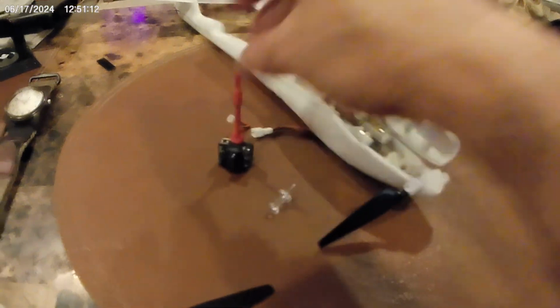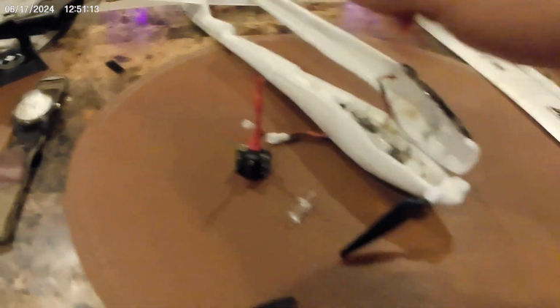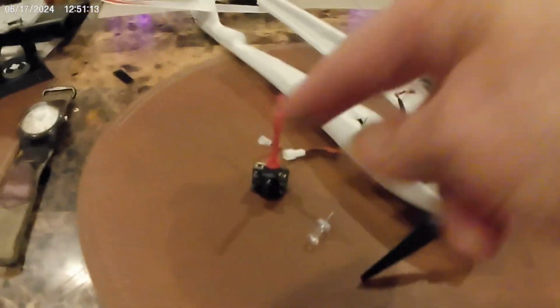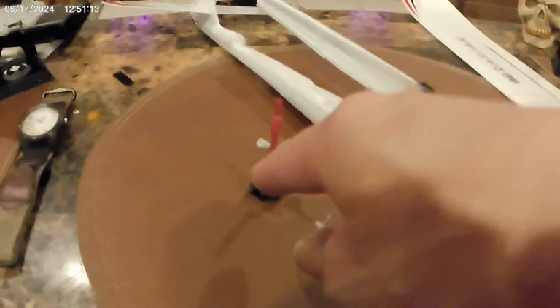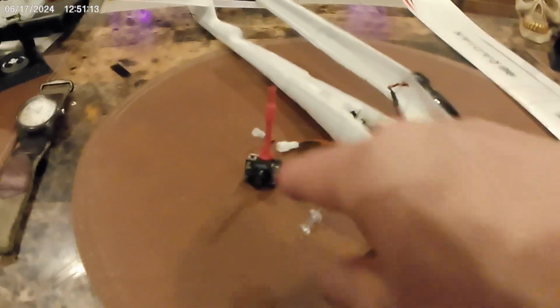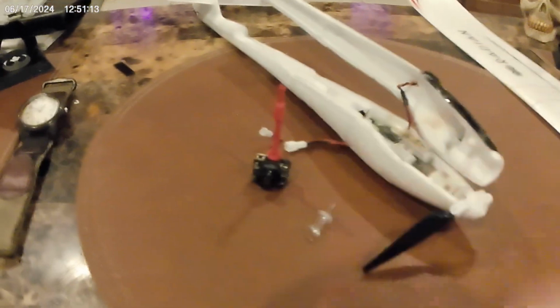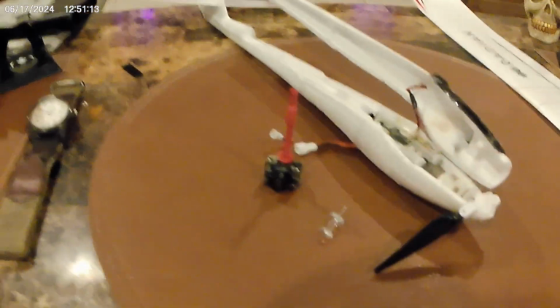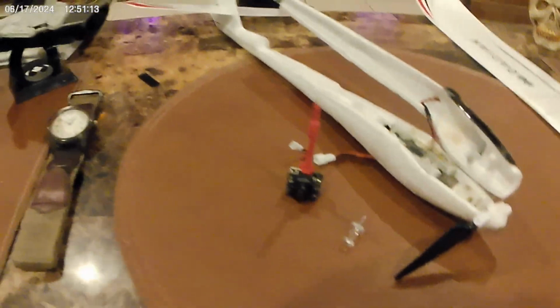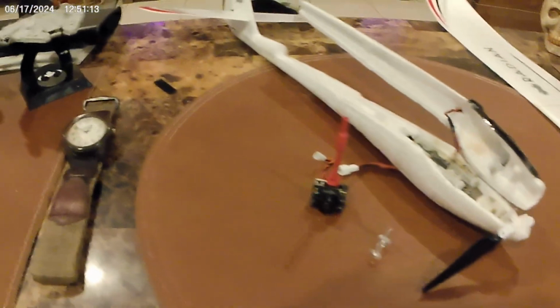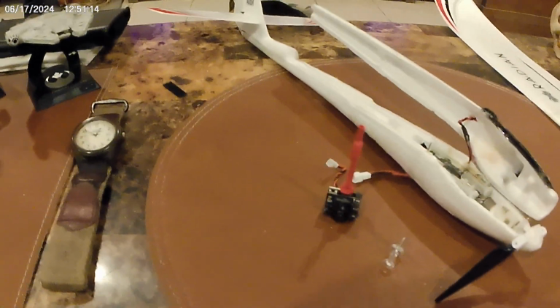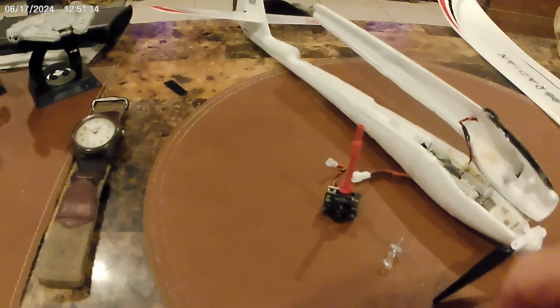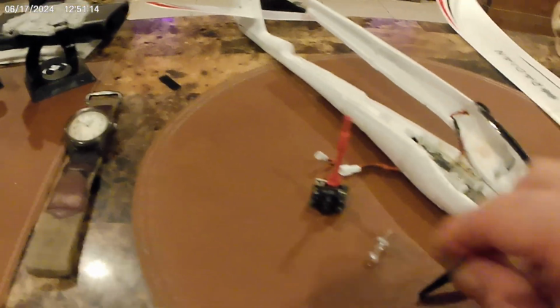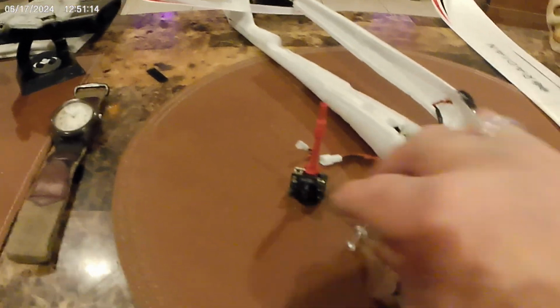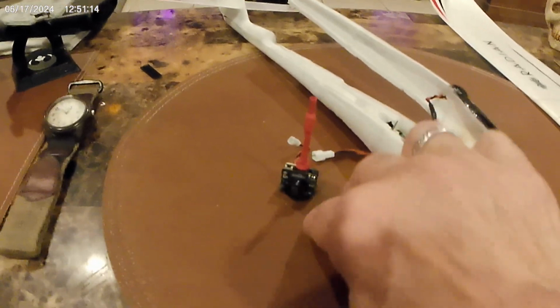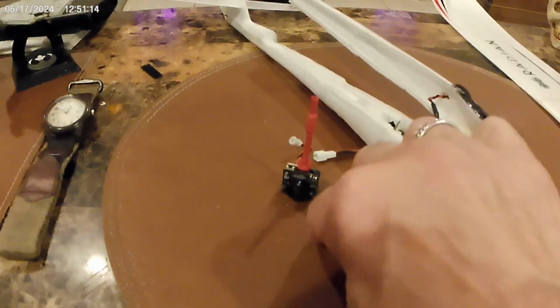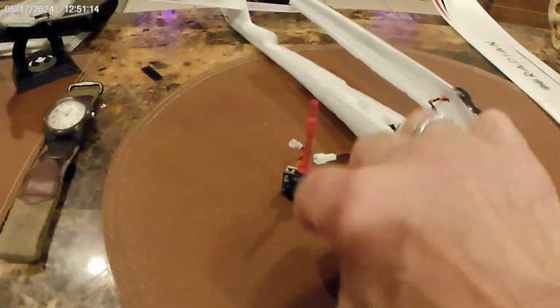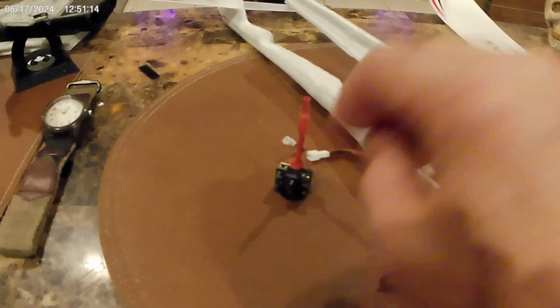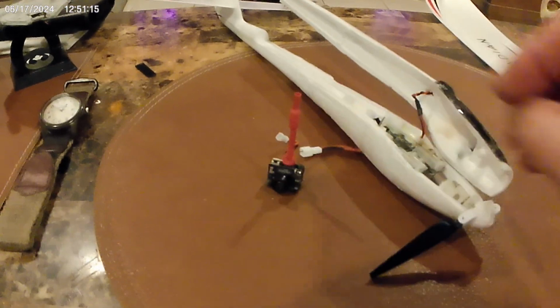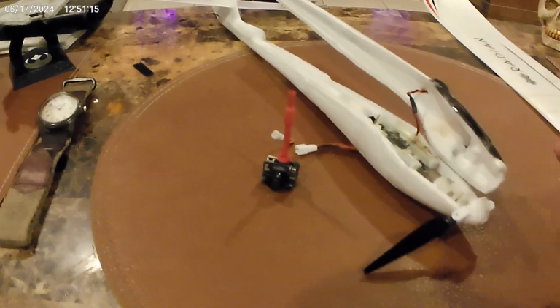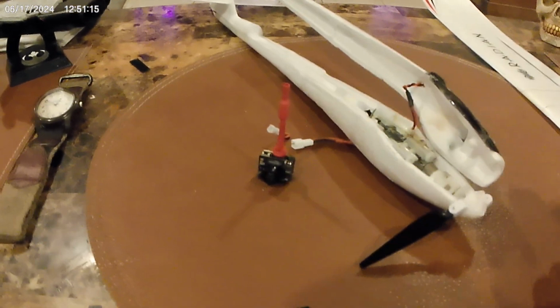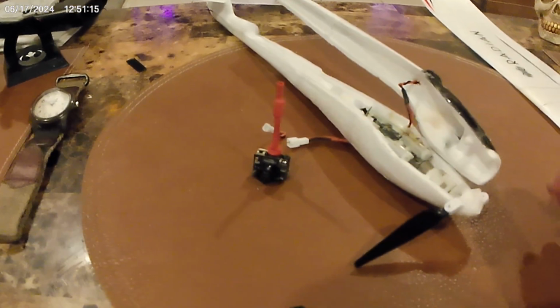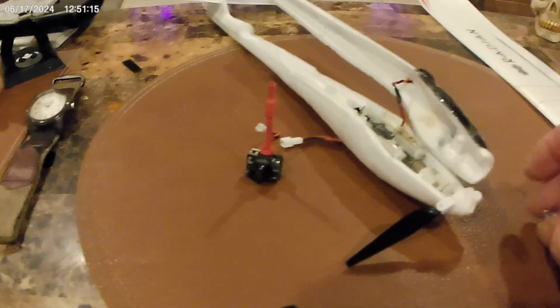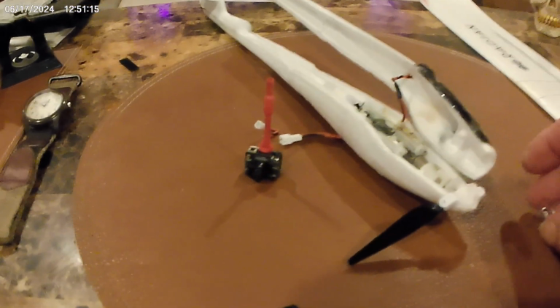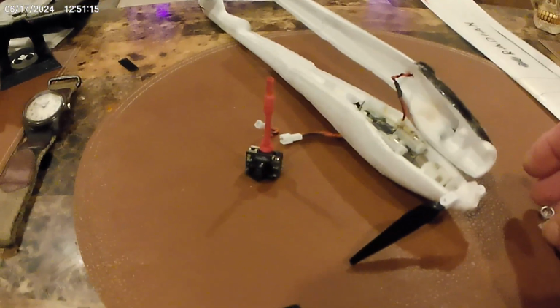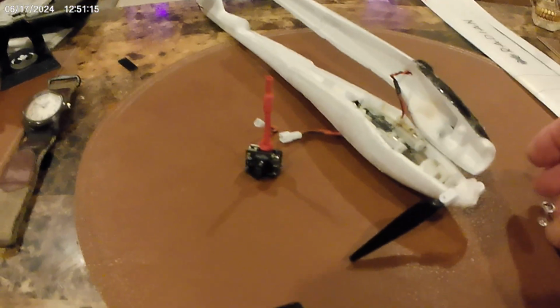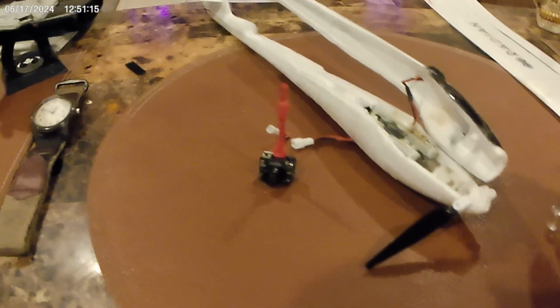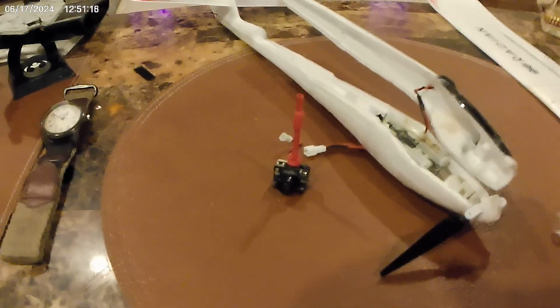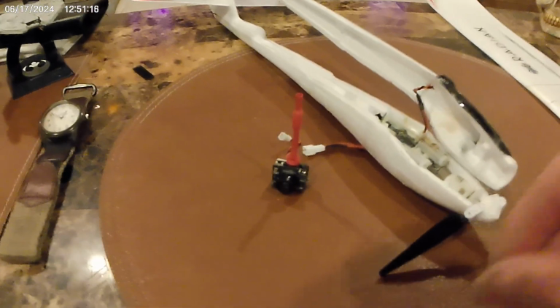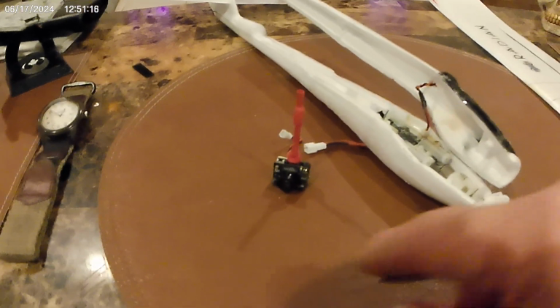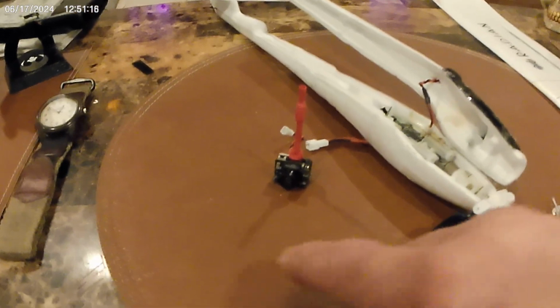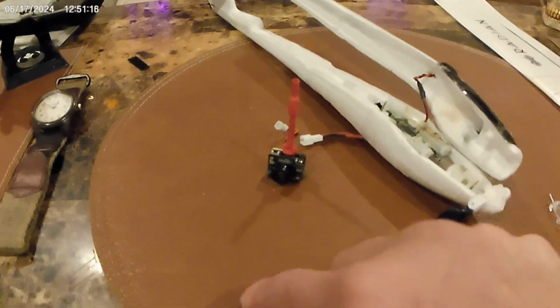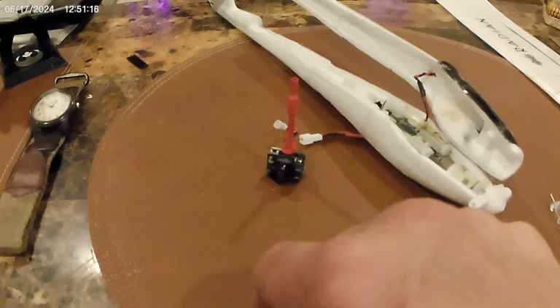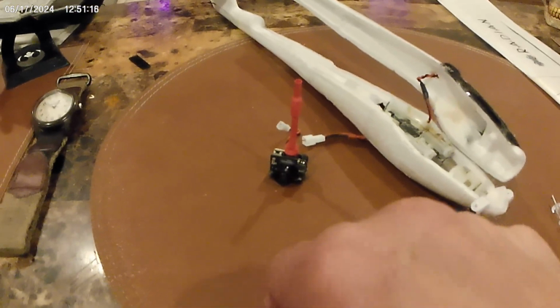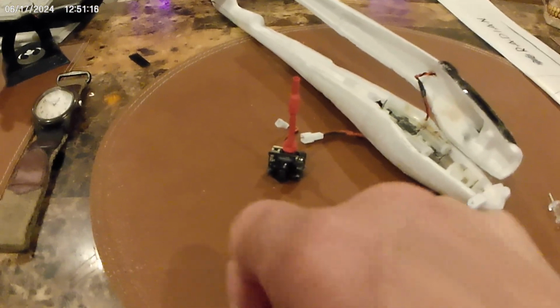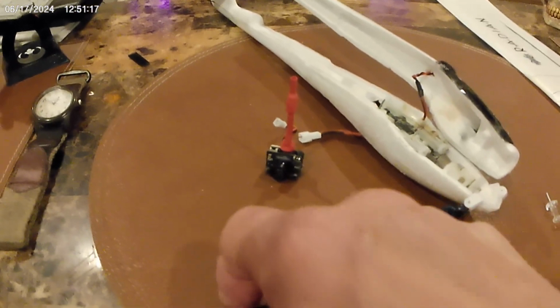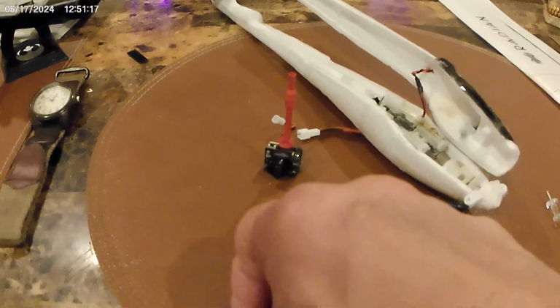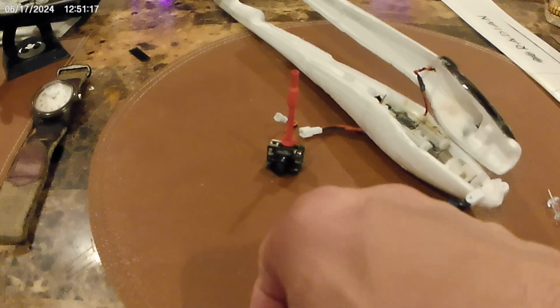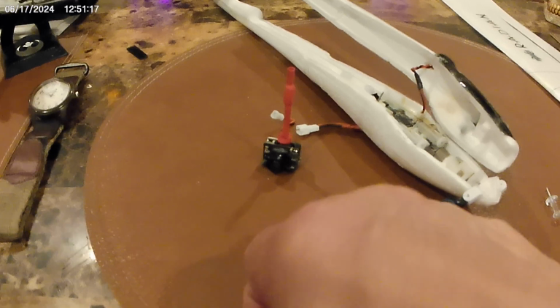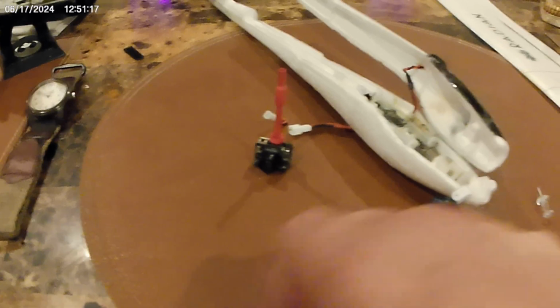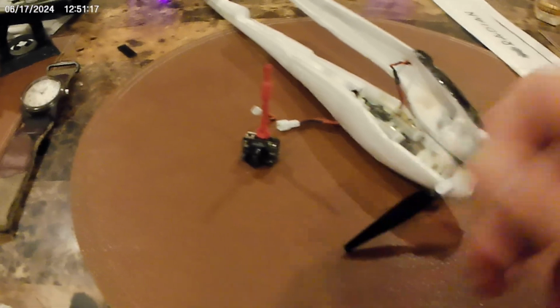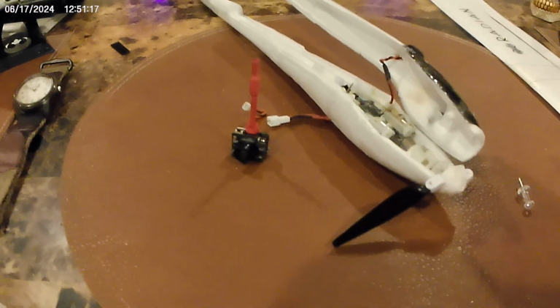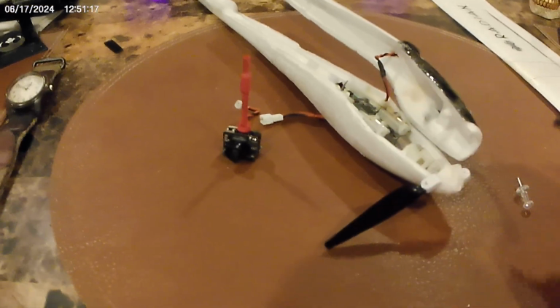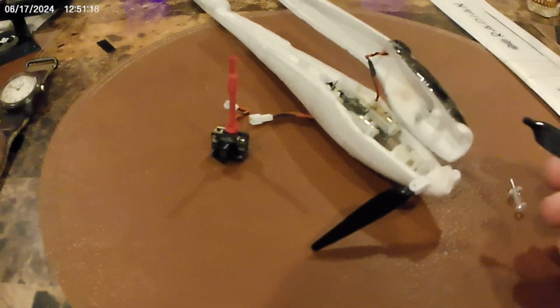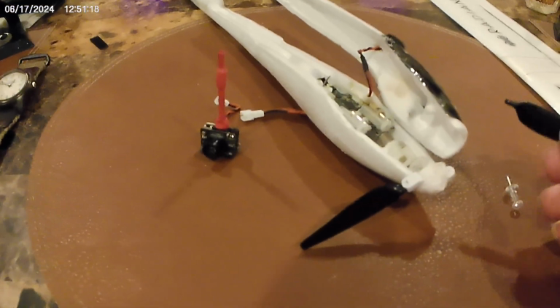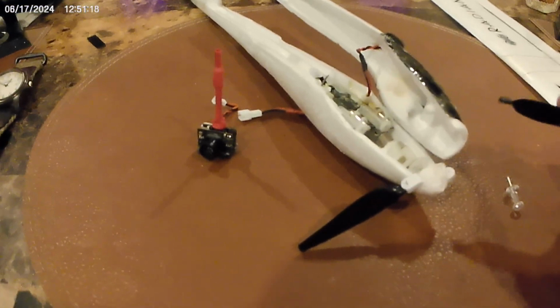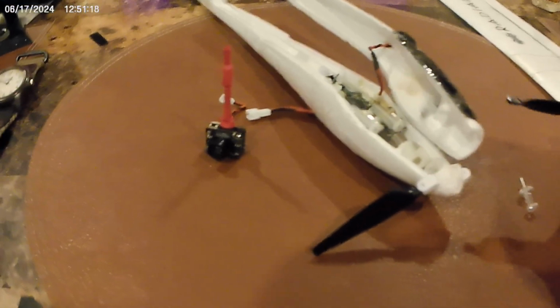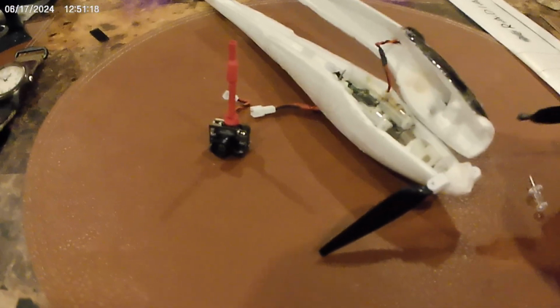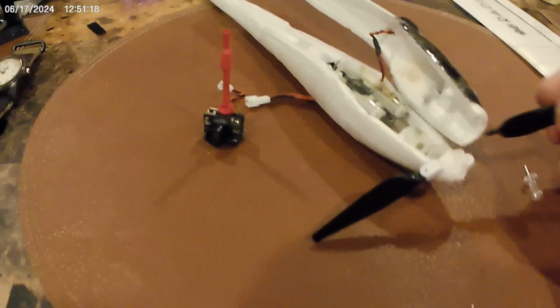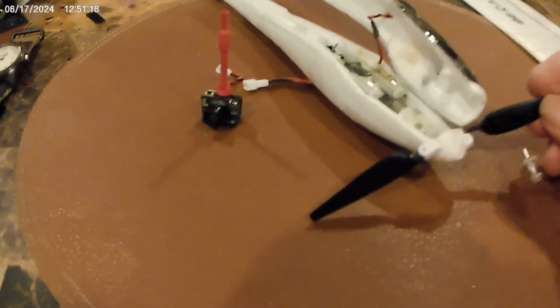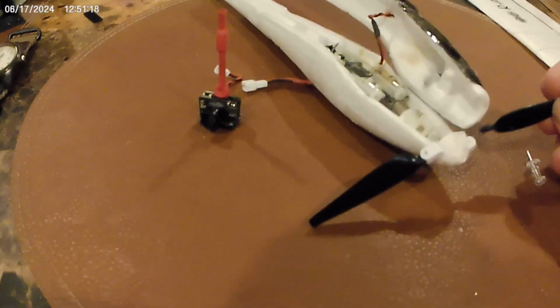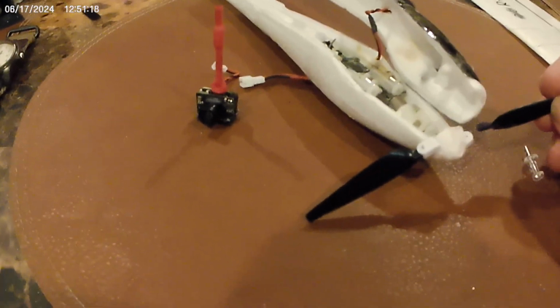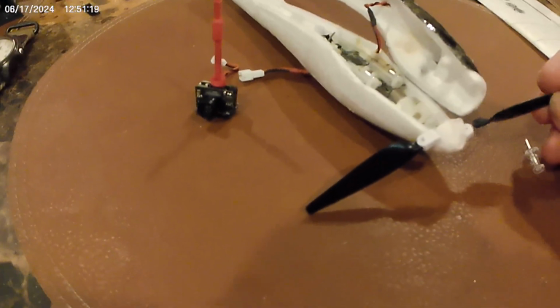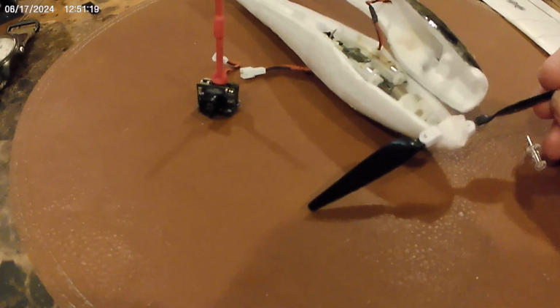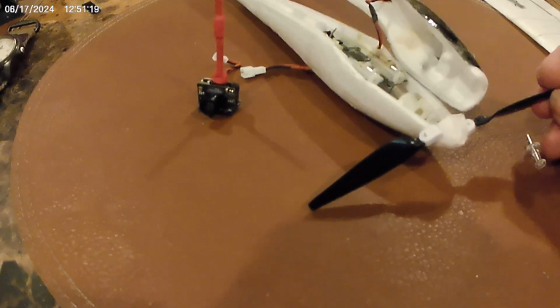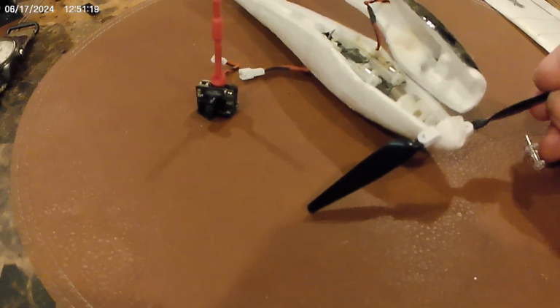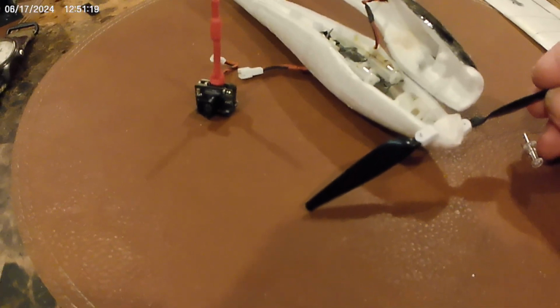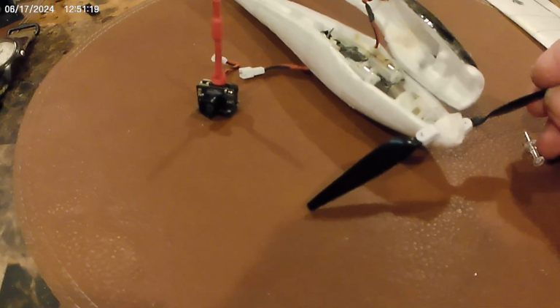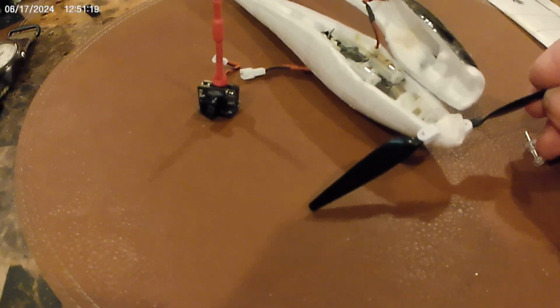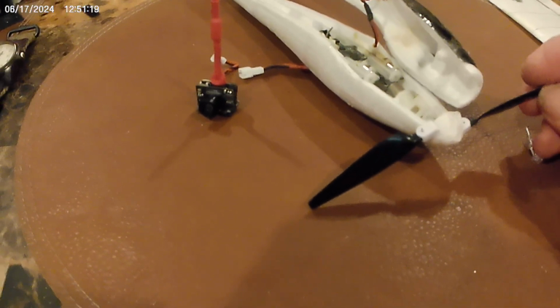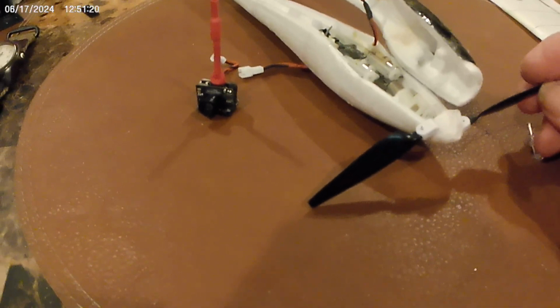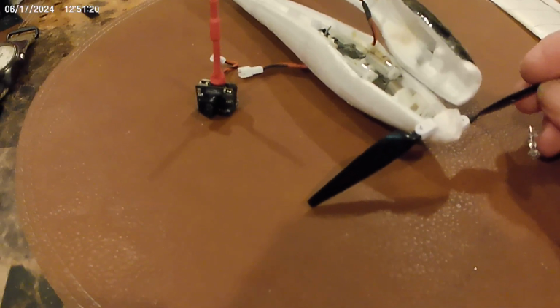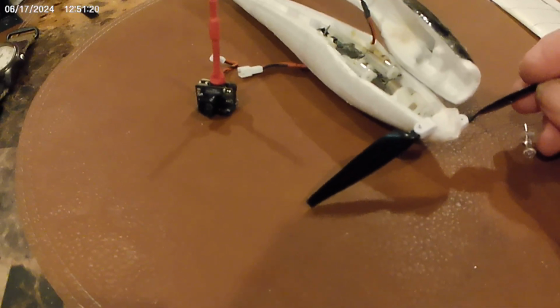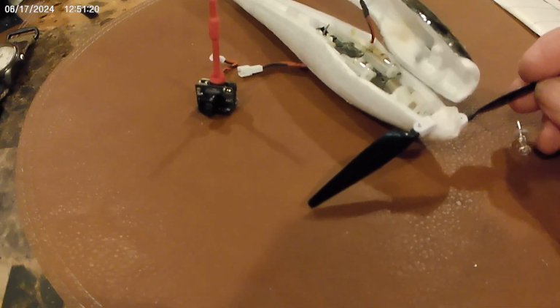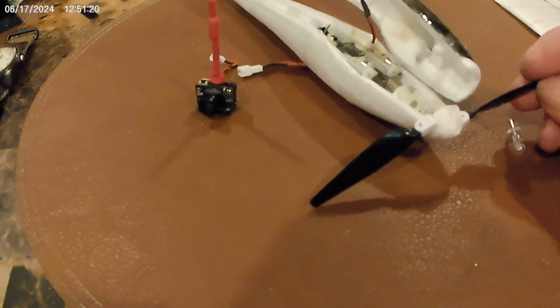That worked fine. It's got a little breakup, not too much, but it could be dealt with. It's better than buying a new one.